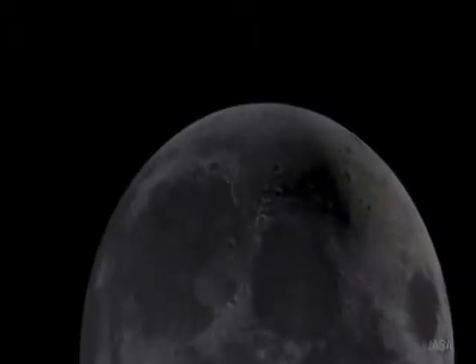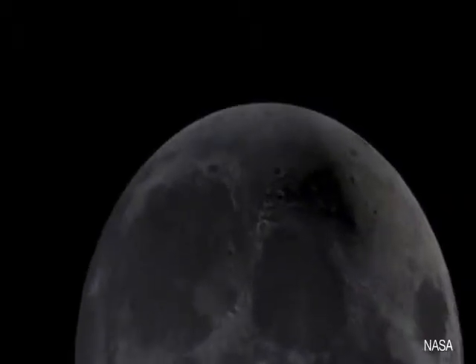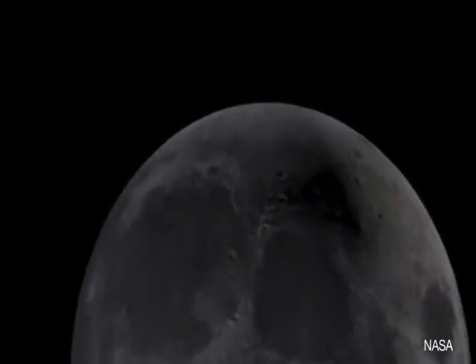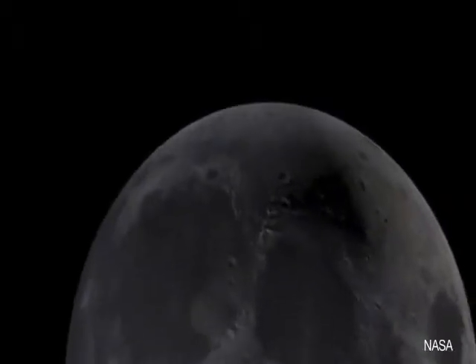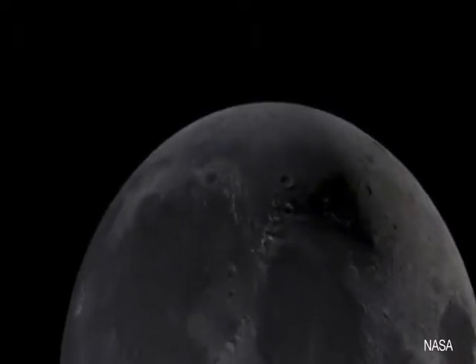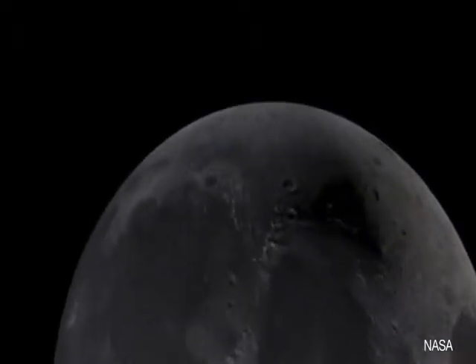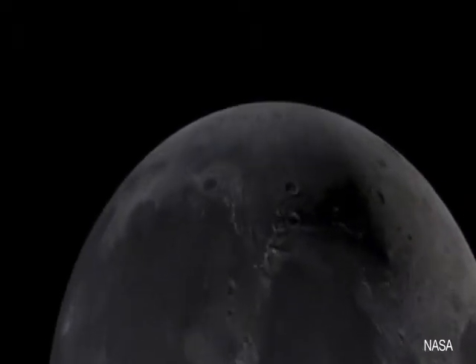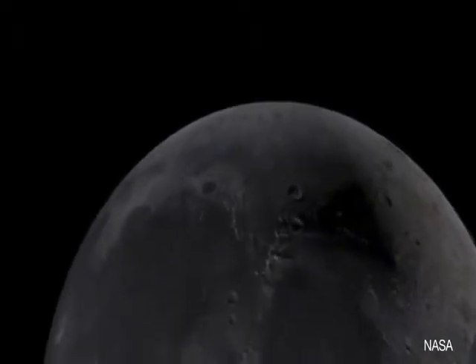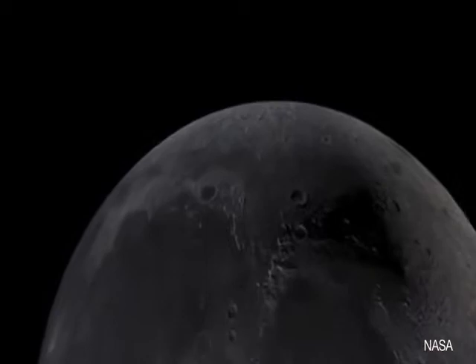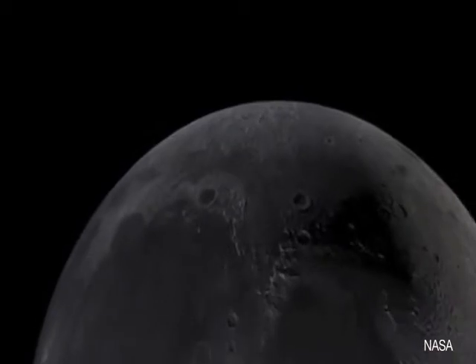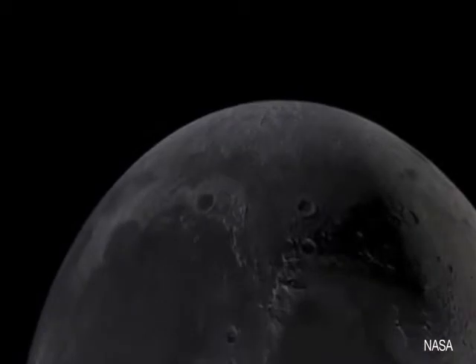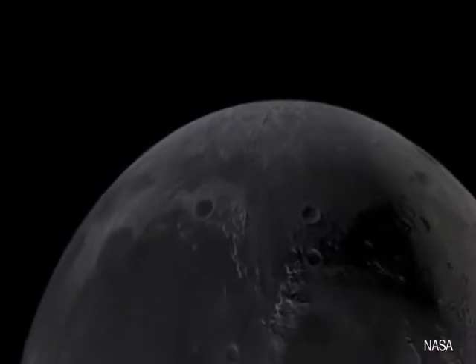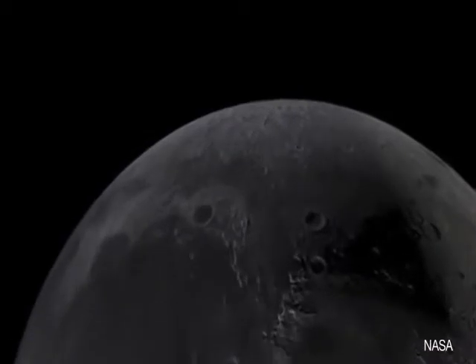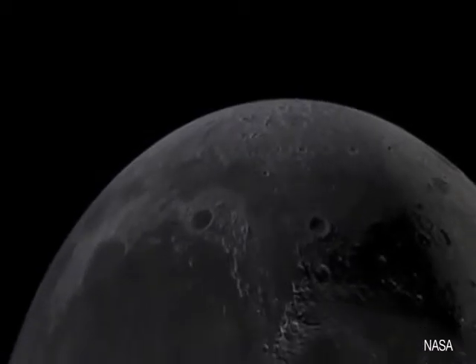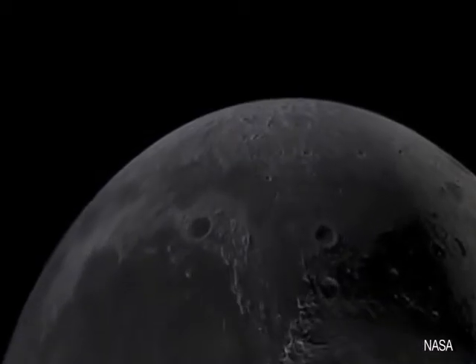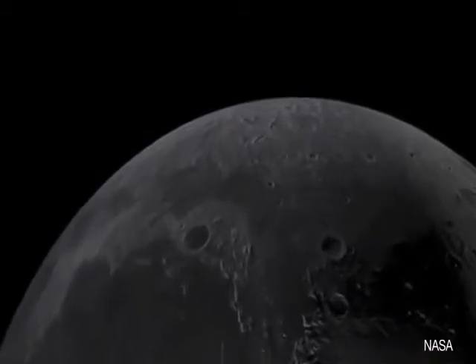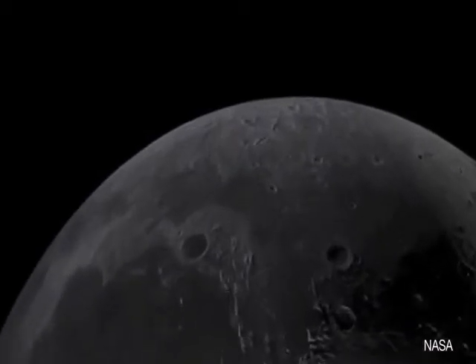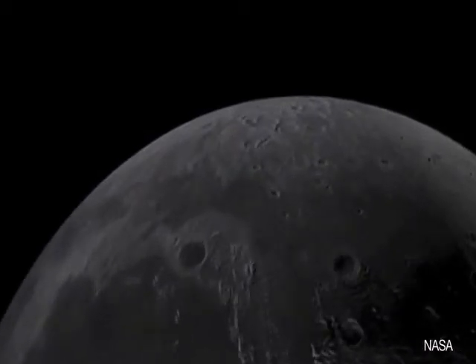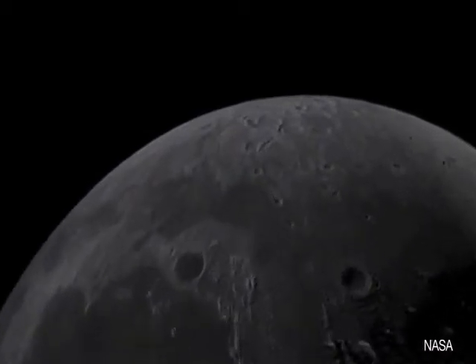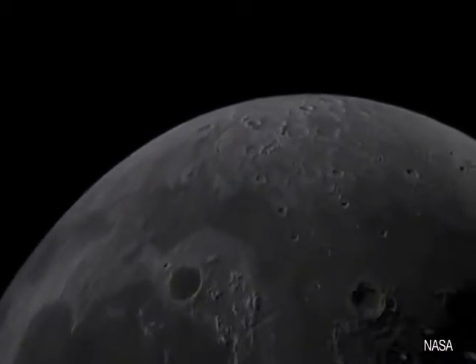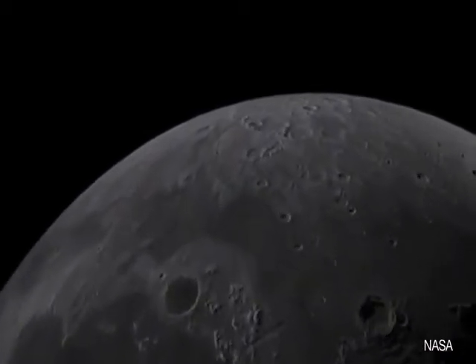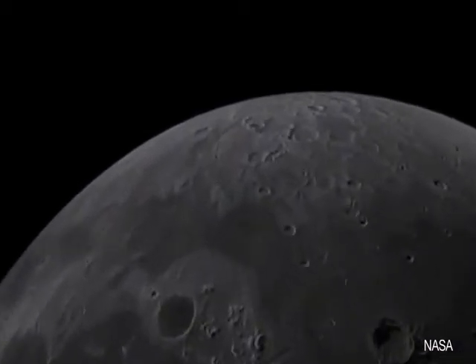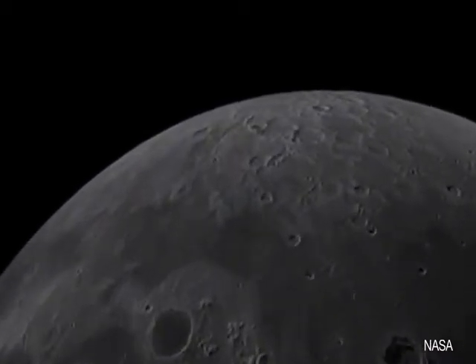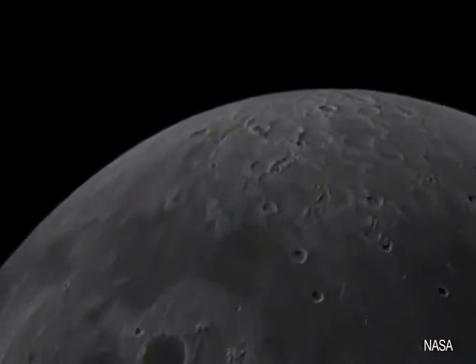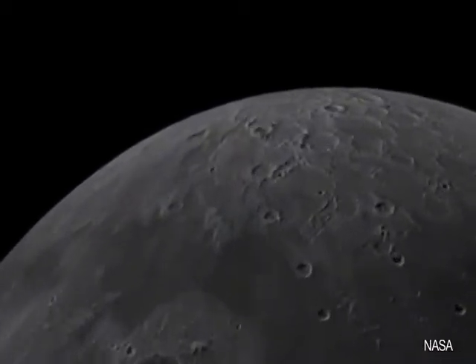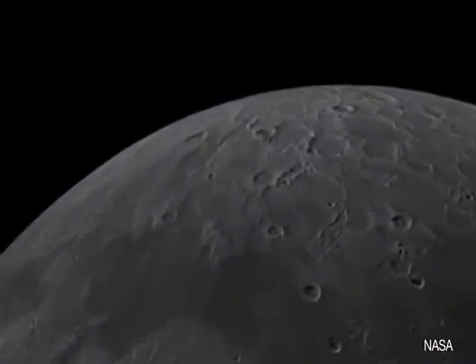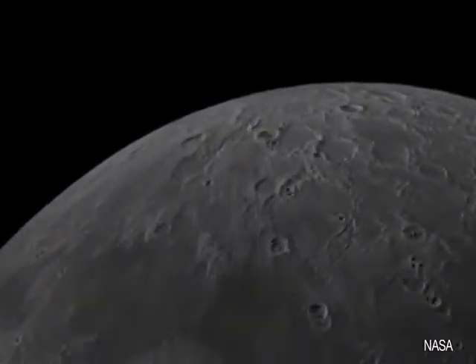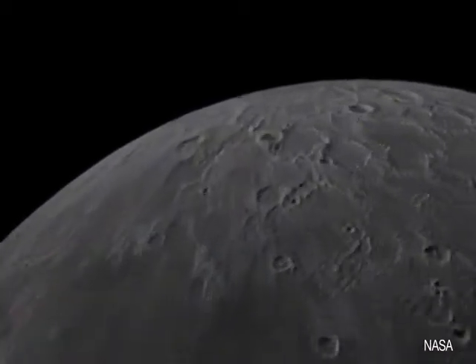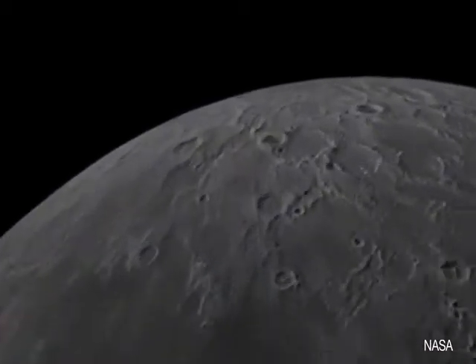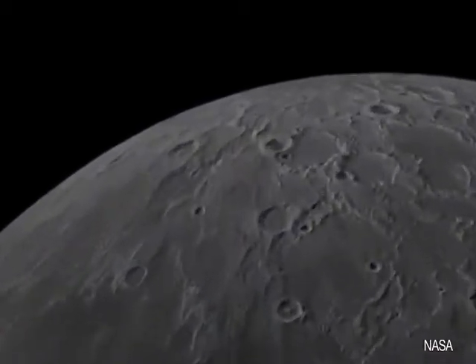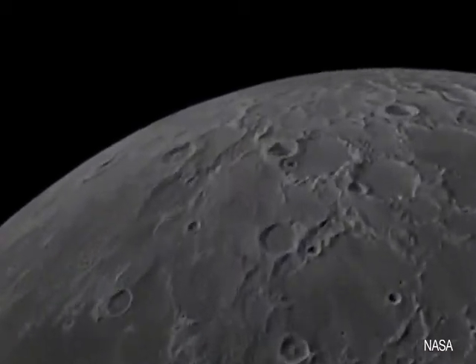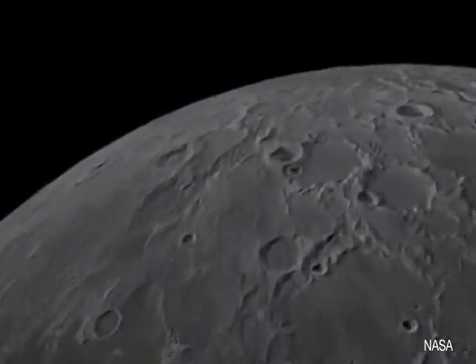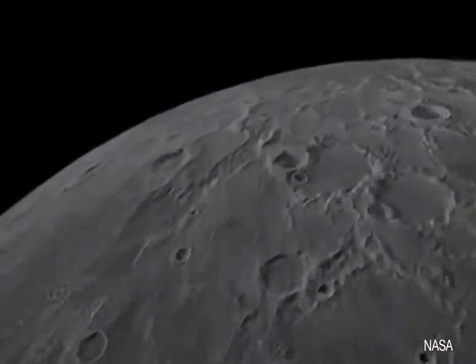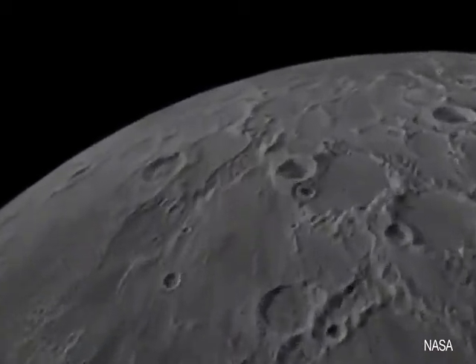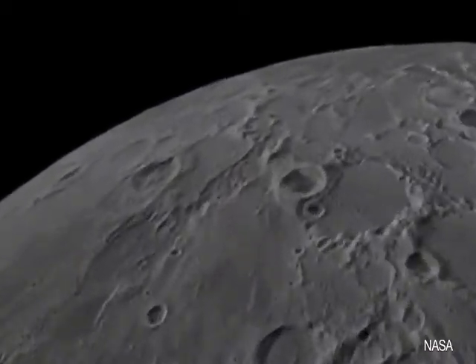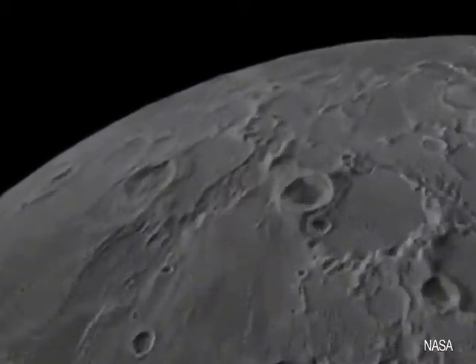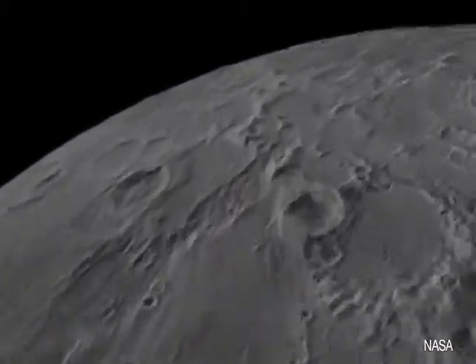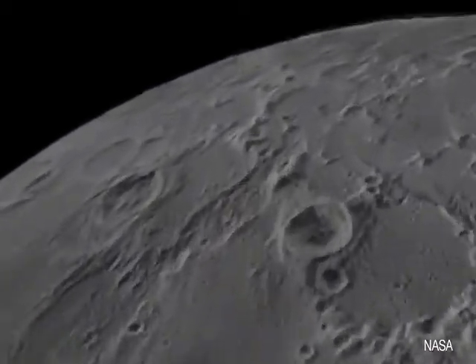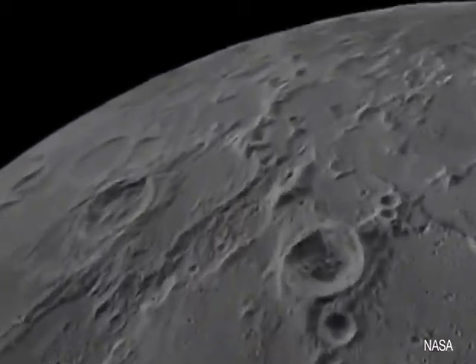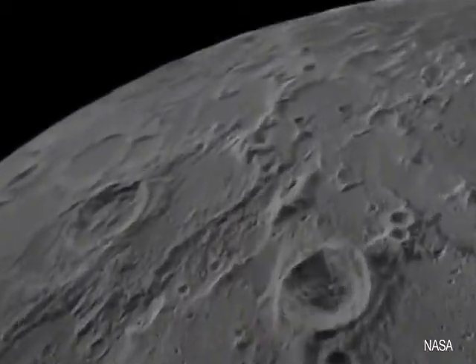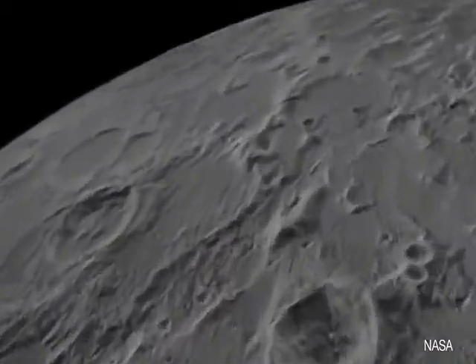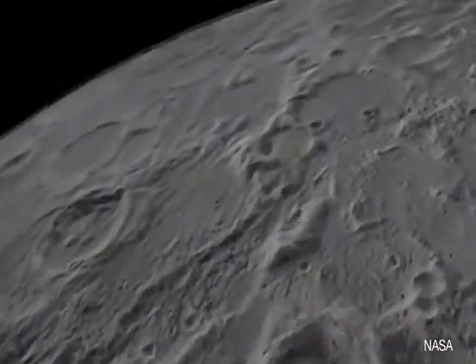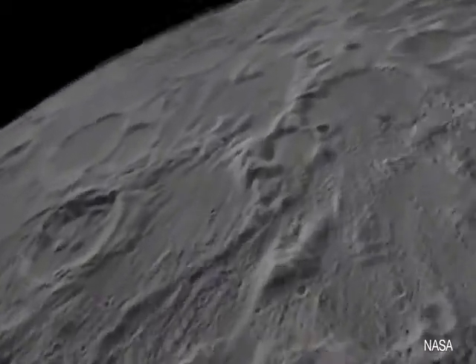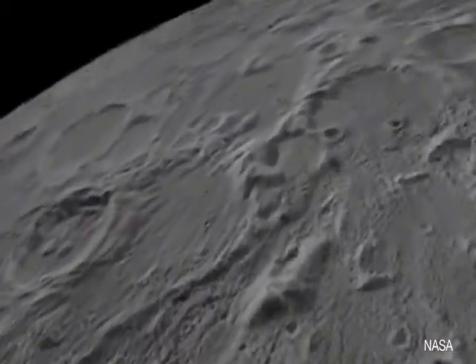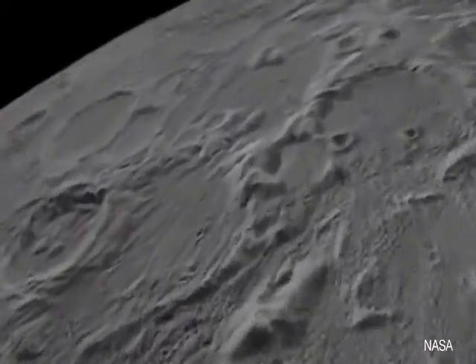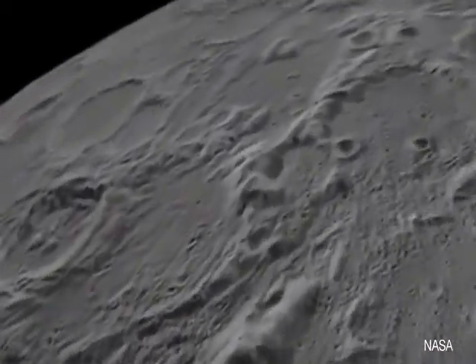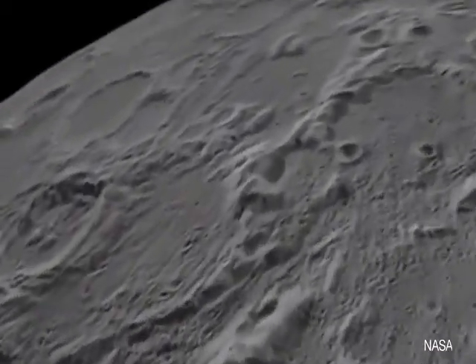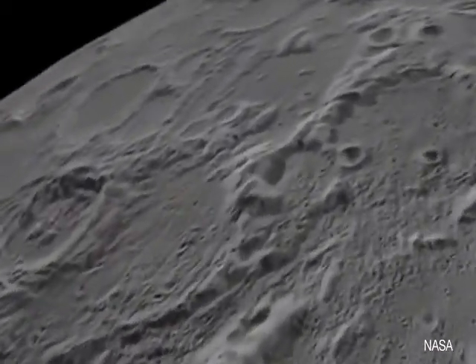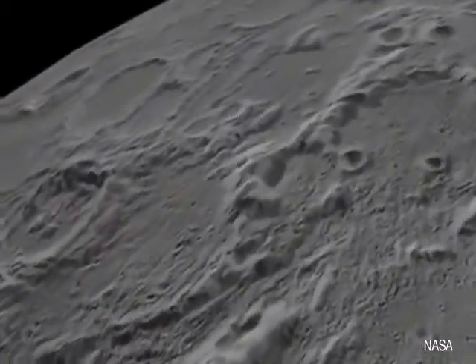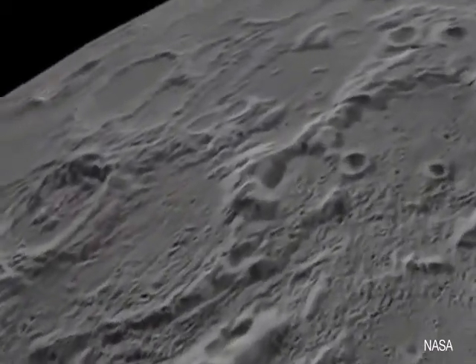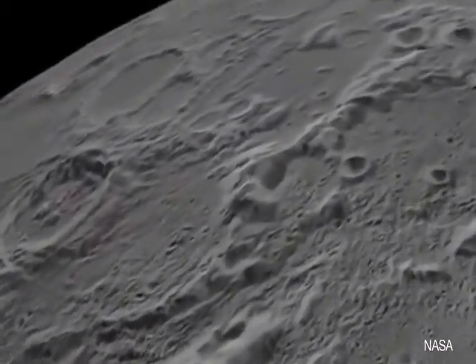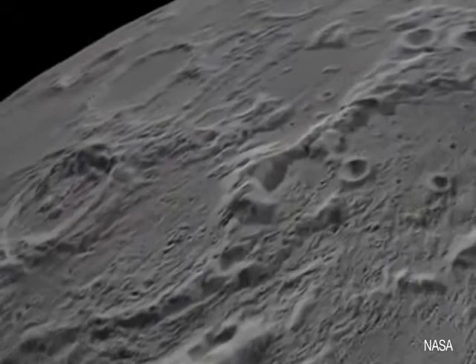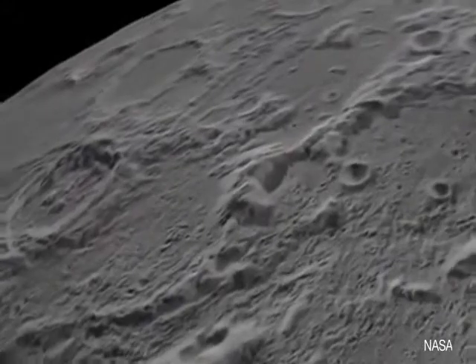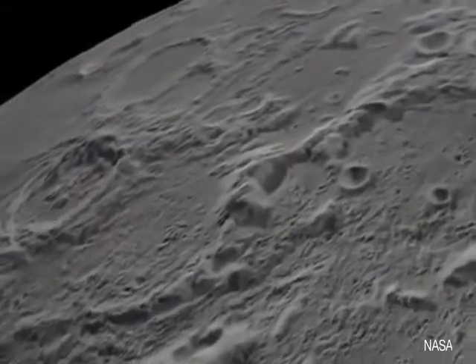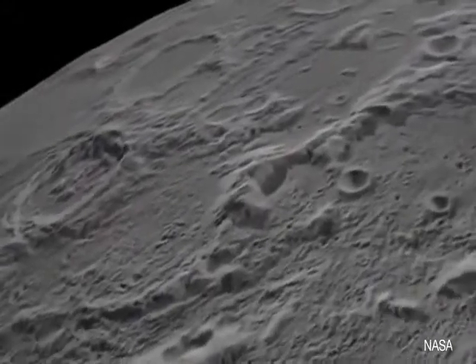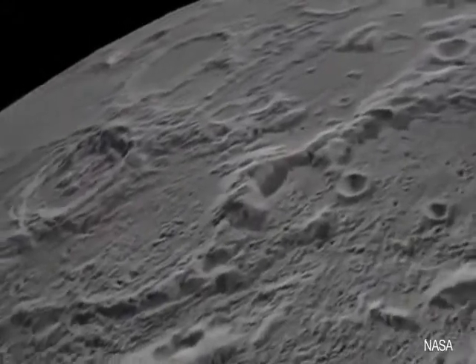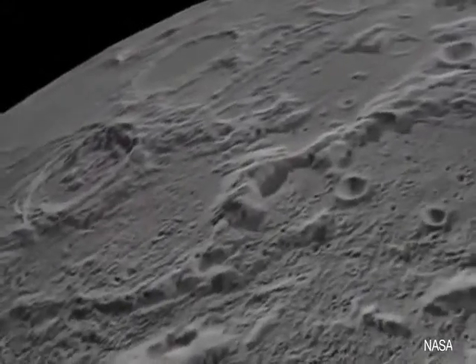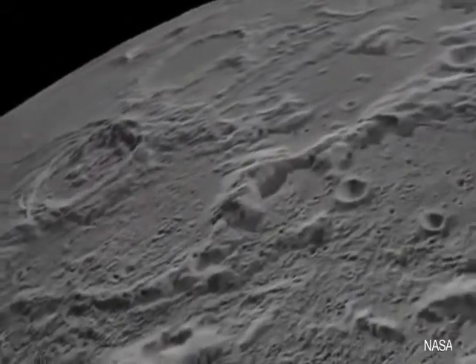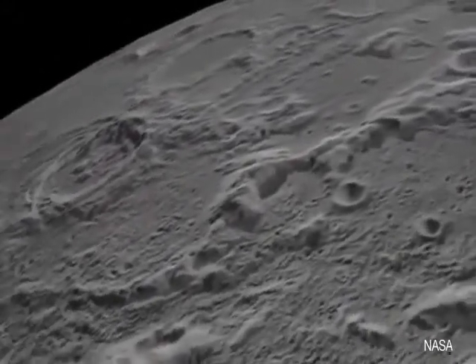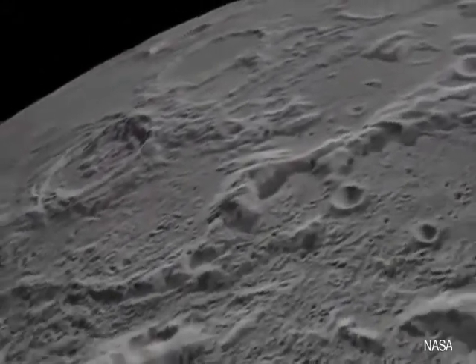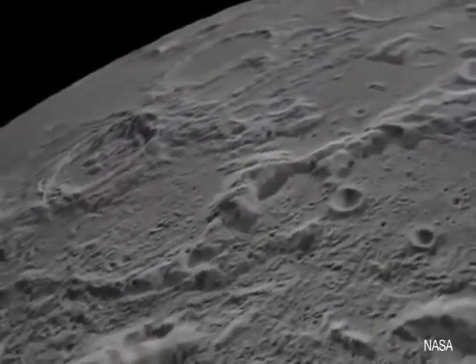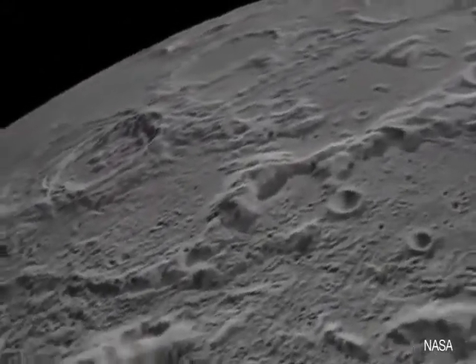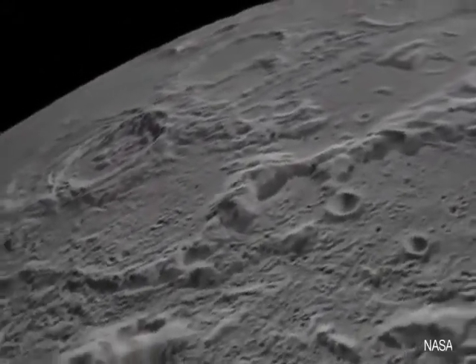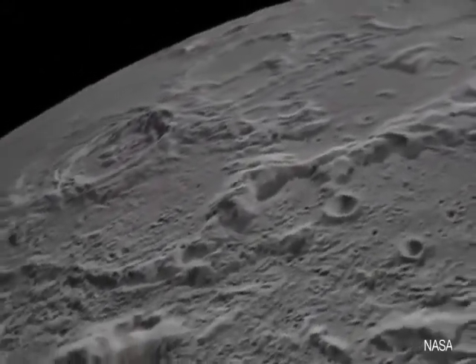The firm is studying the use of lunar soil, or regolith, as building material, and is using sustainable and local materials to simulate lunar soil, citing environmental benefits.